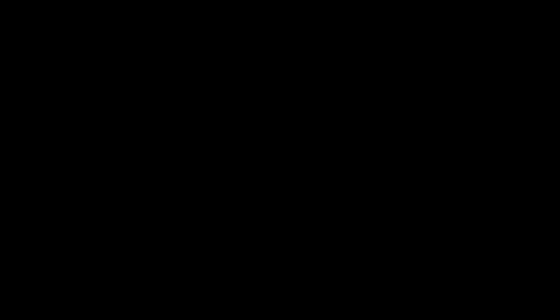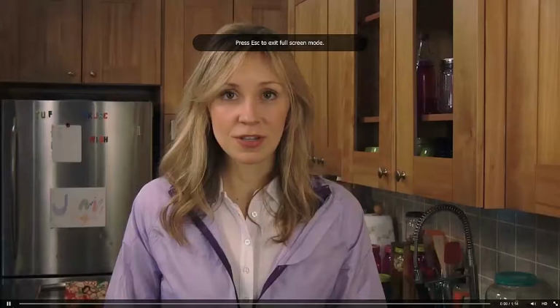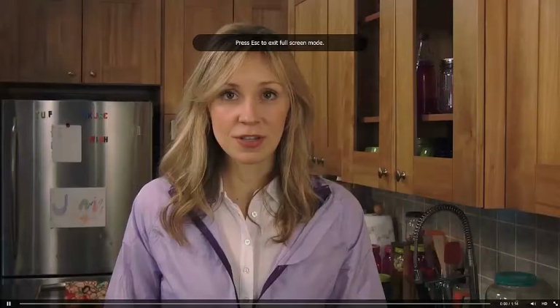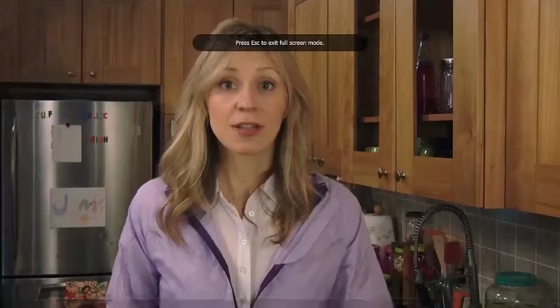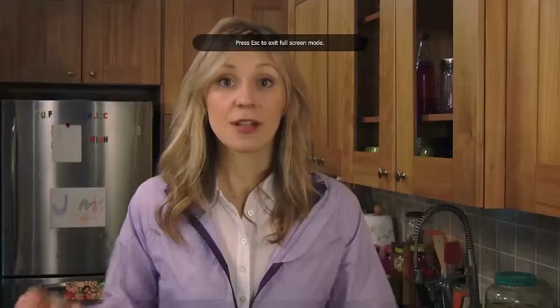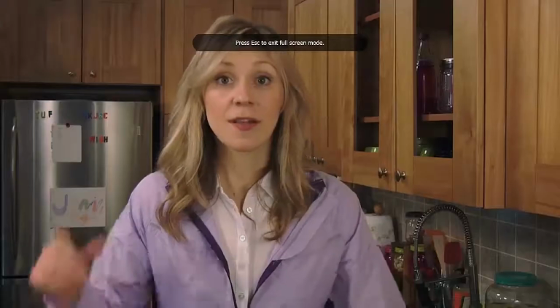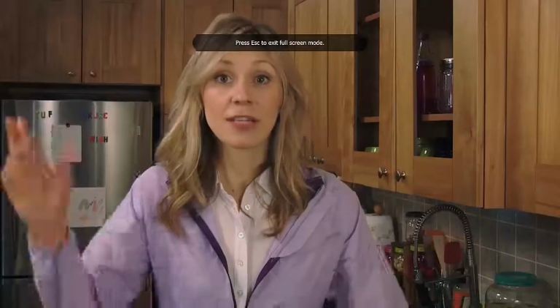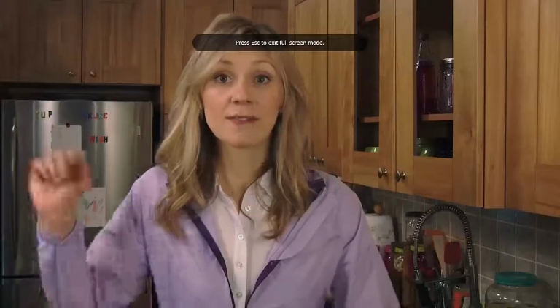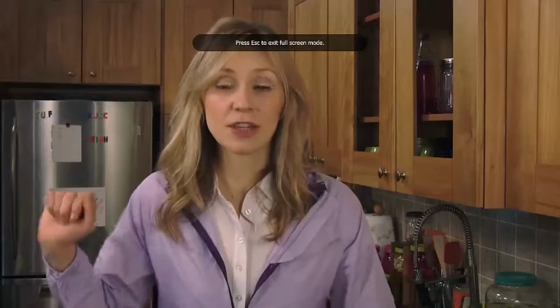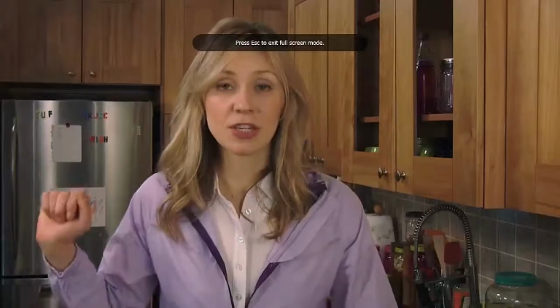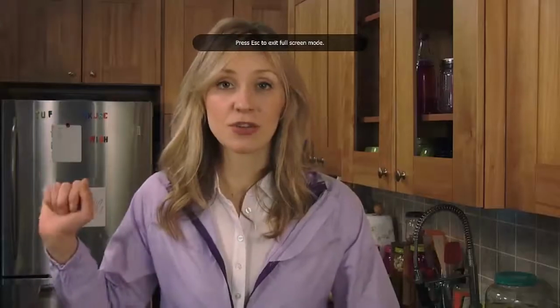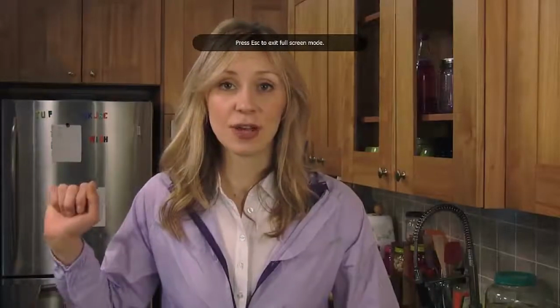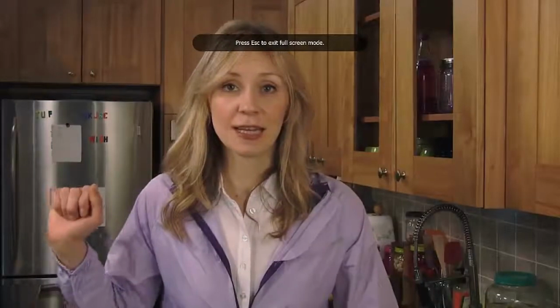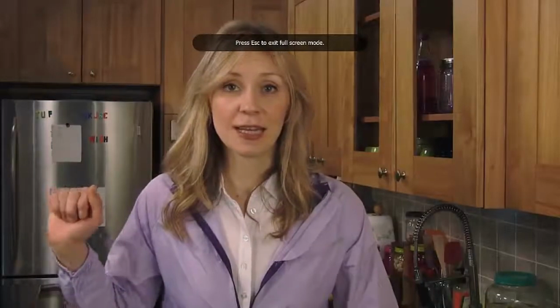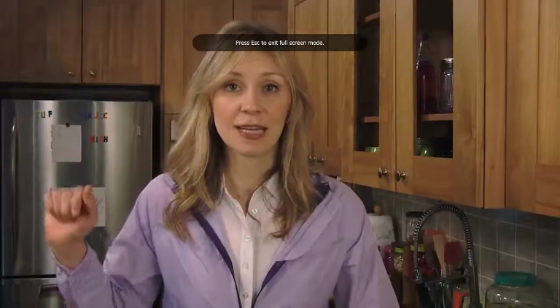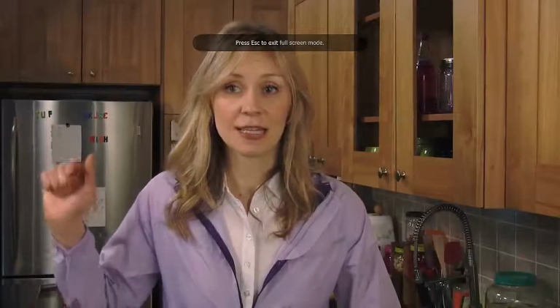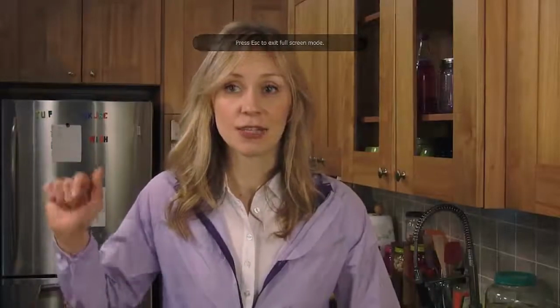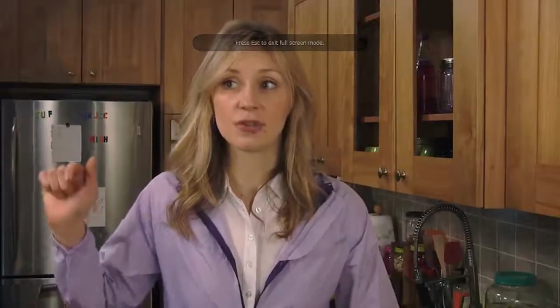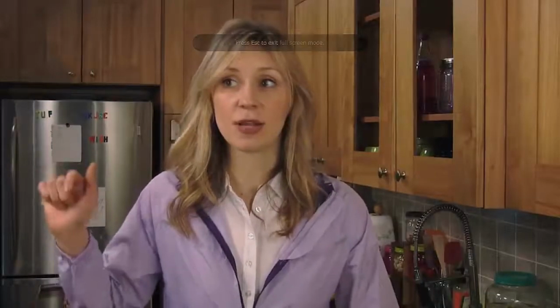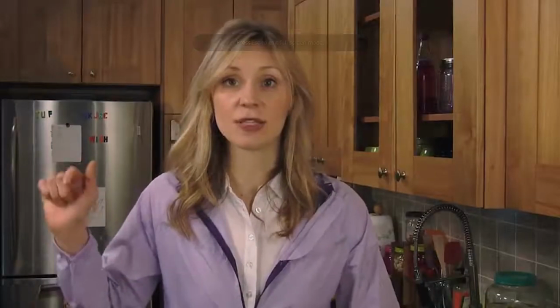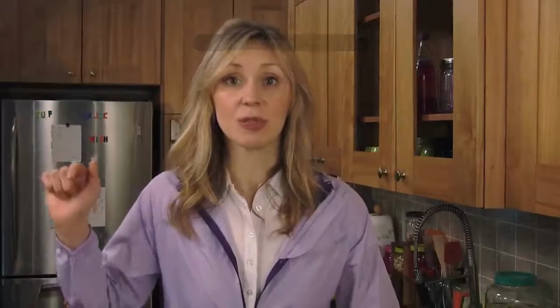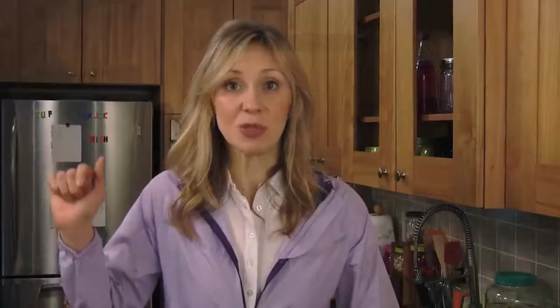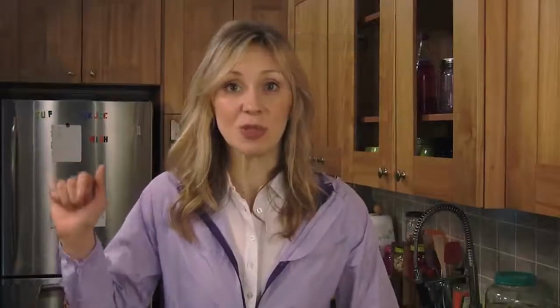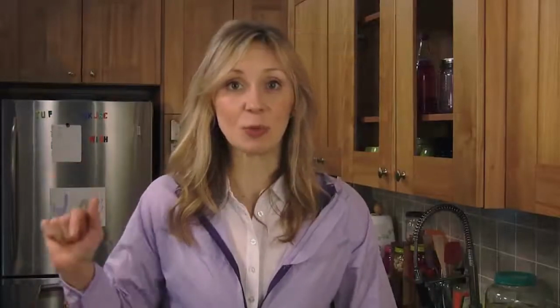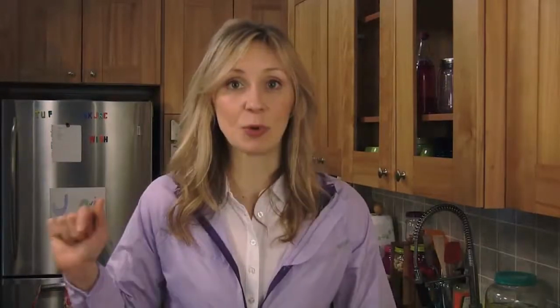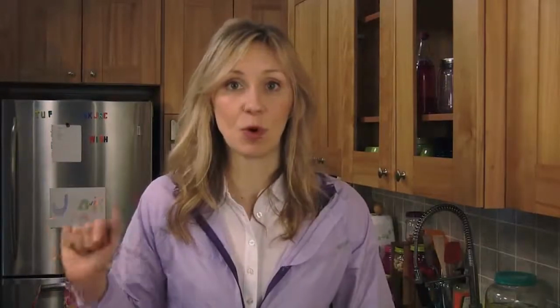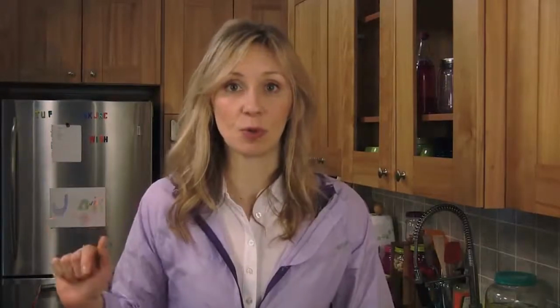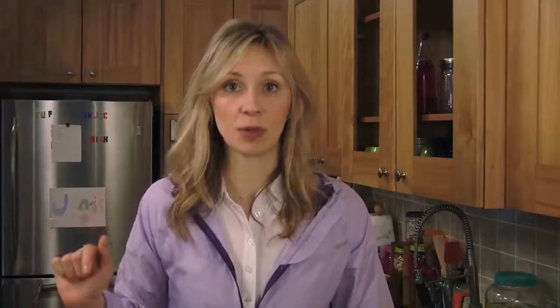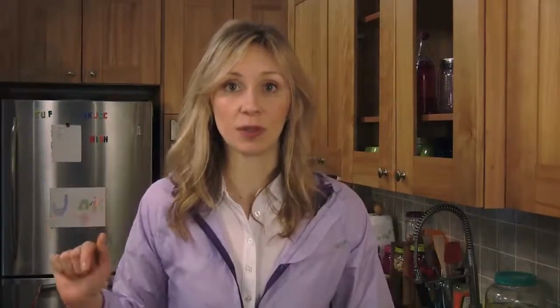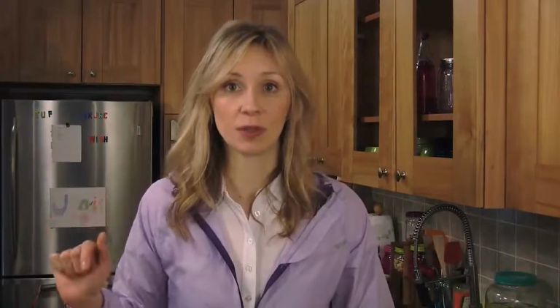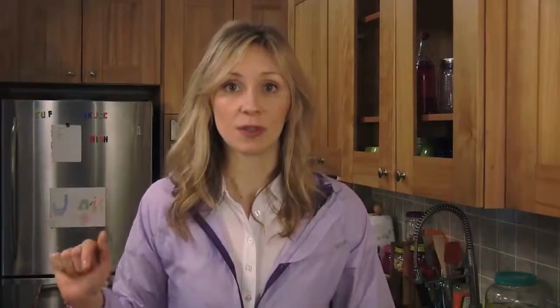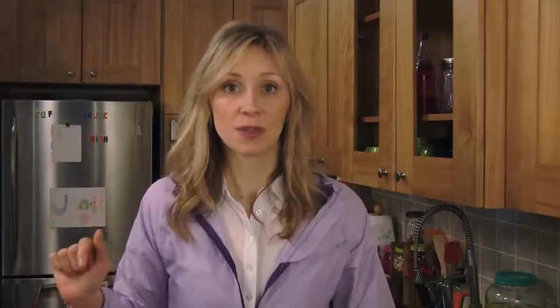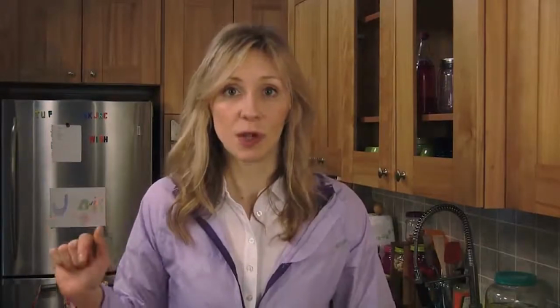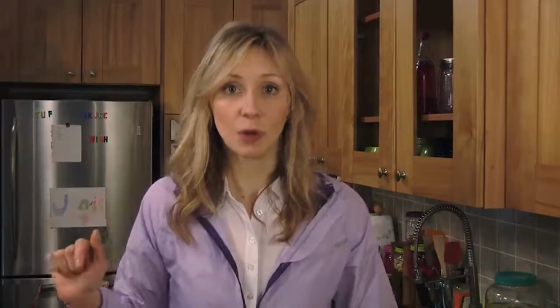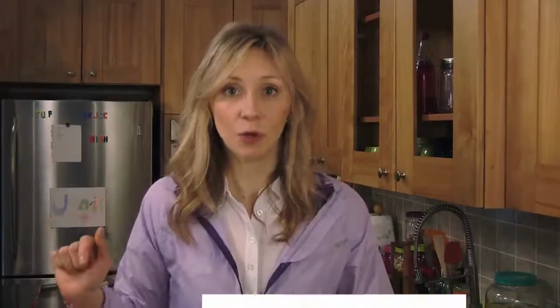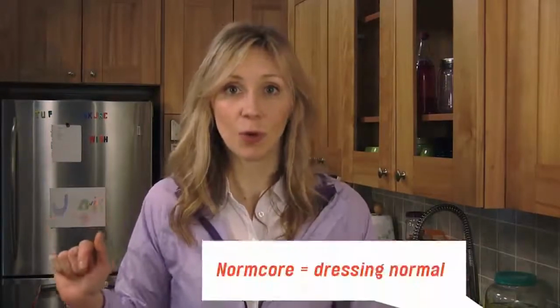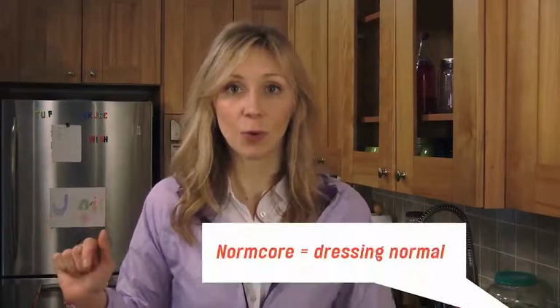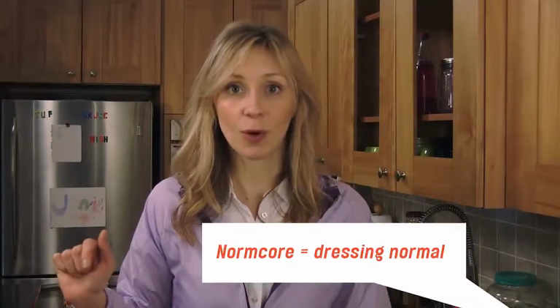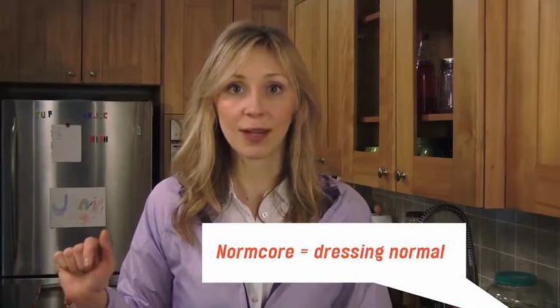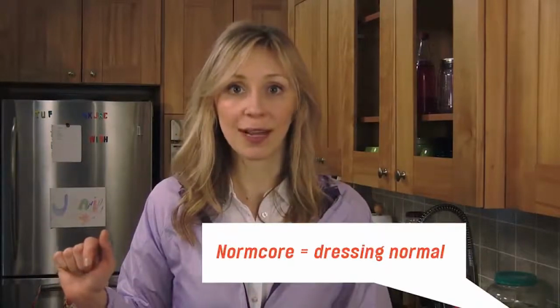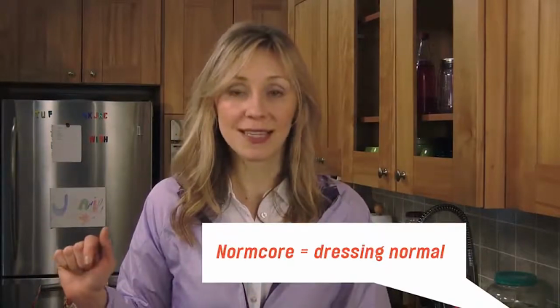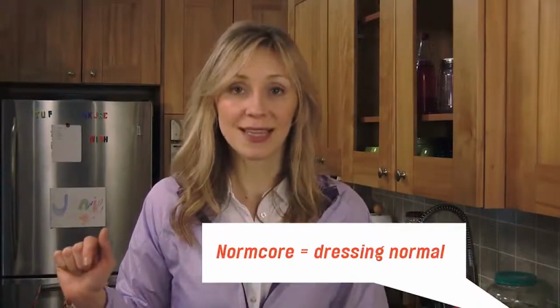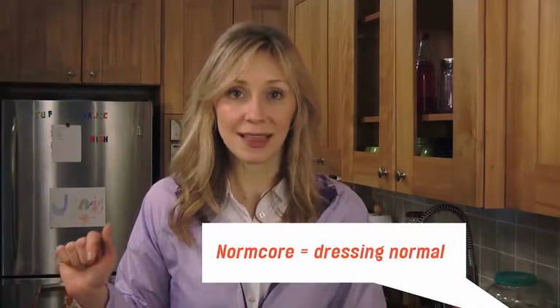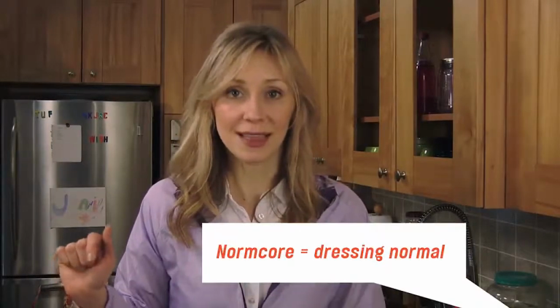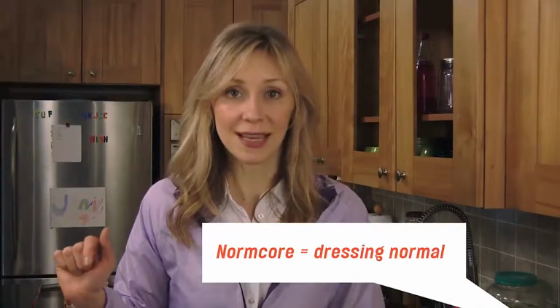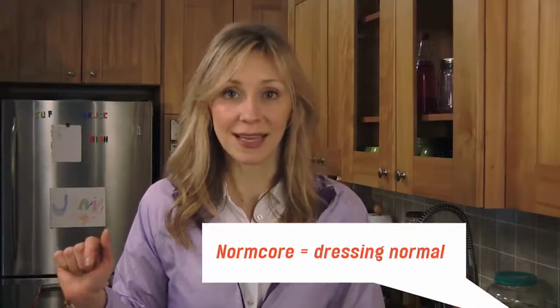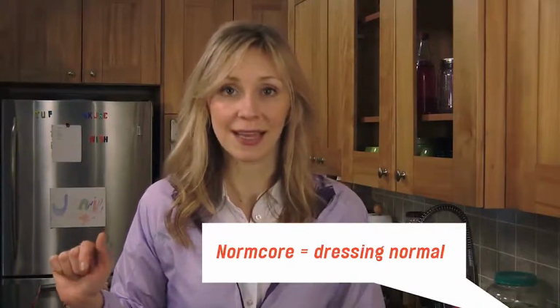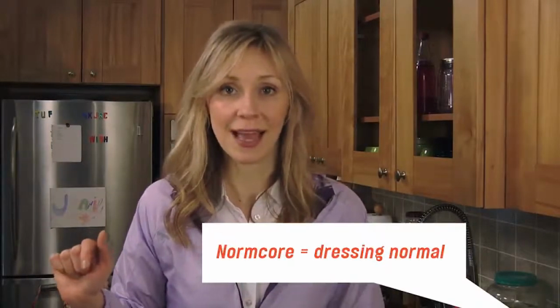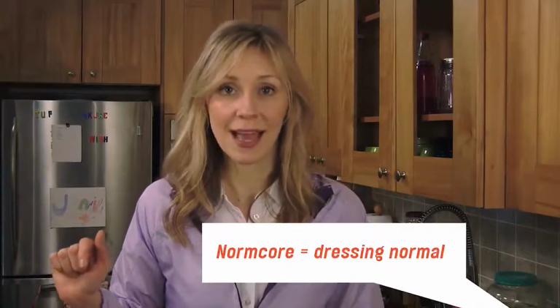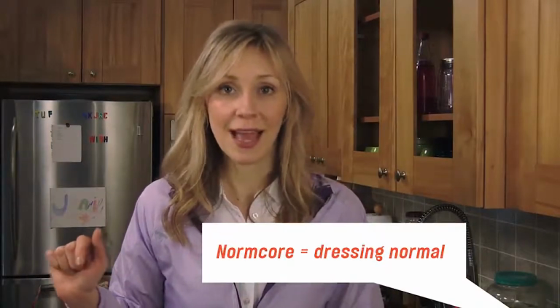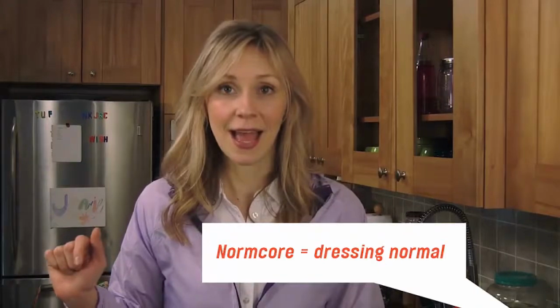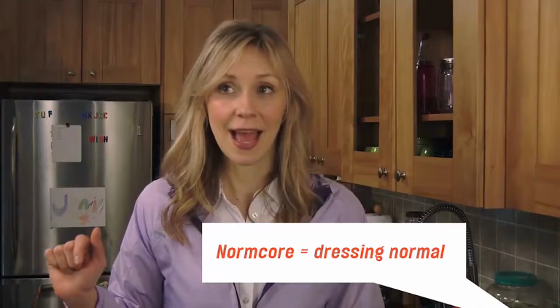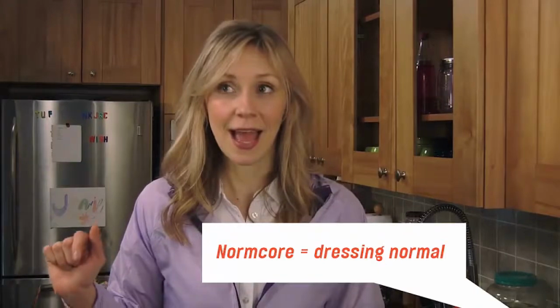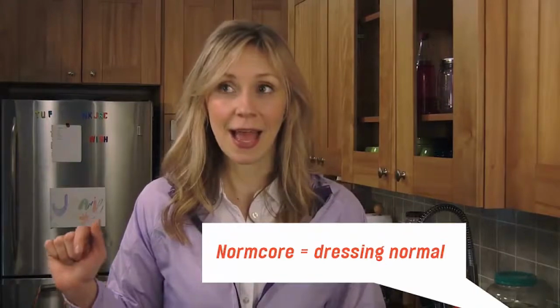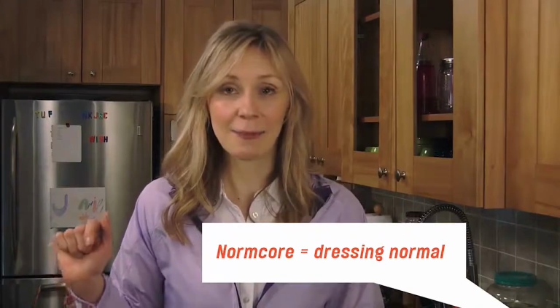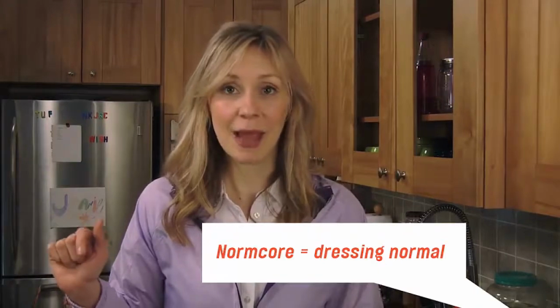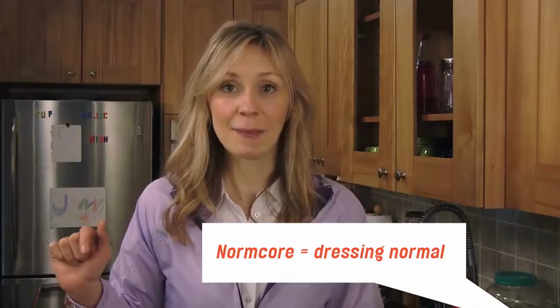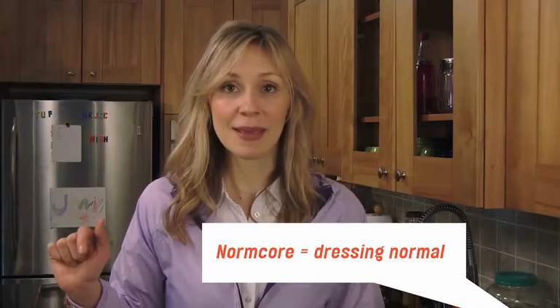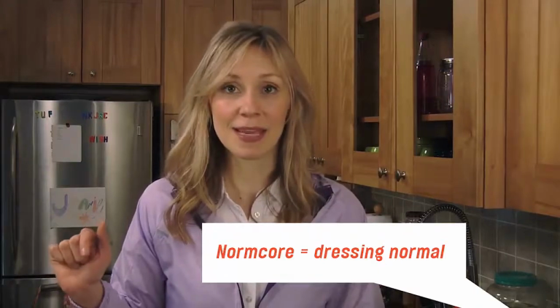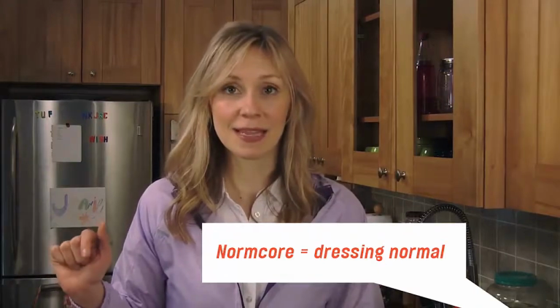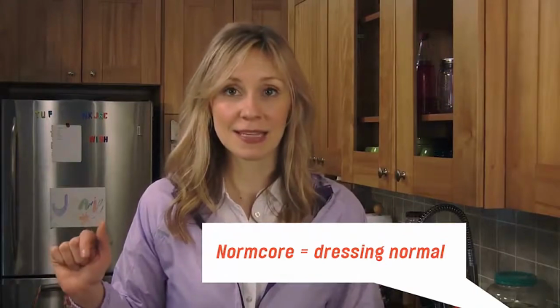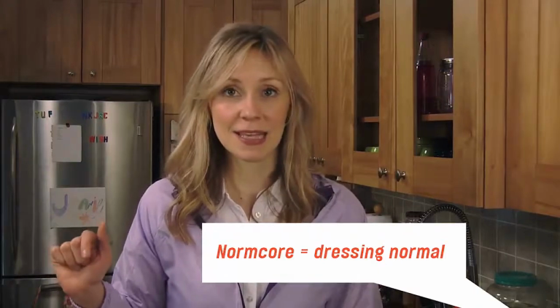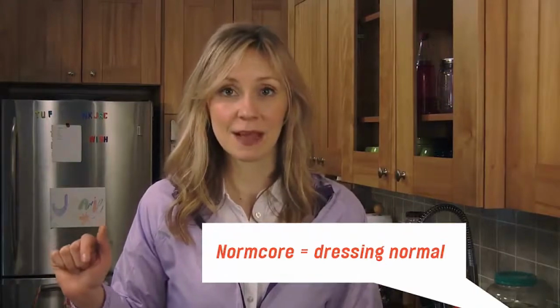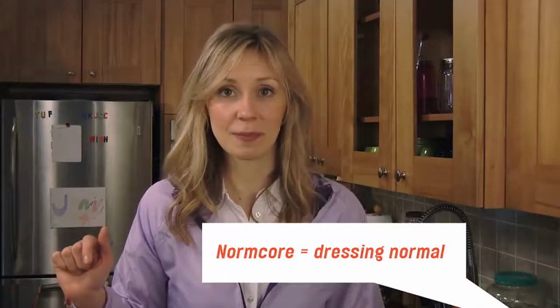The latest fashion trend is to dress super normal. It's called Normcore. It's a thing. I'm not making this up.